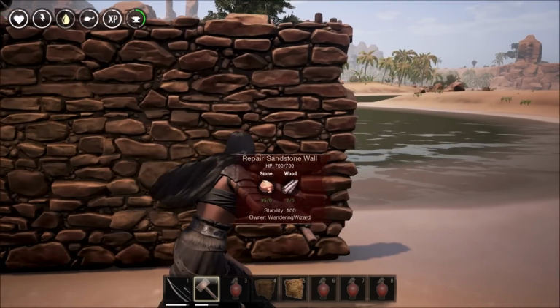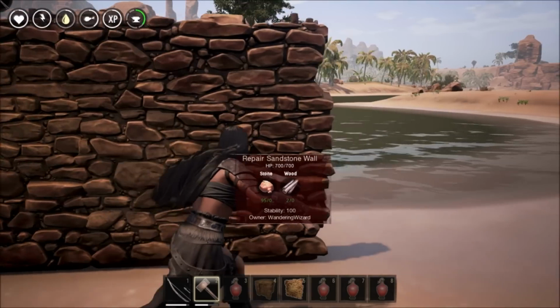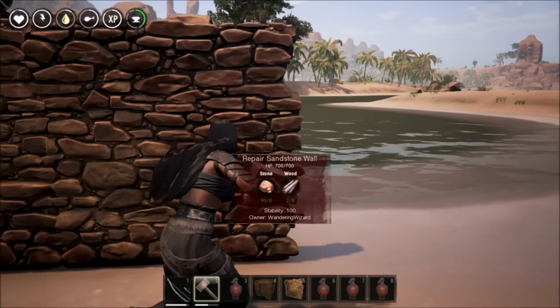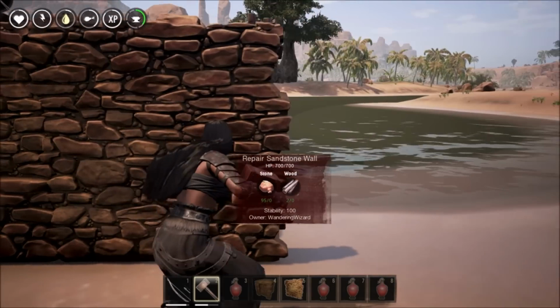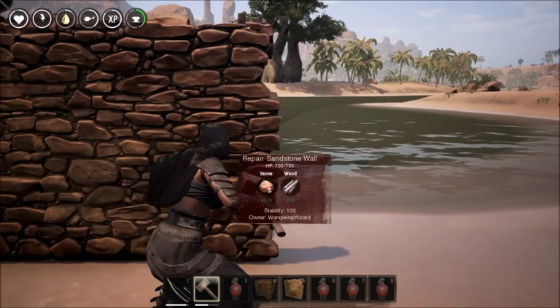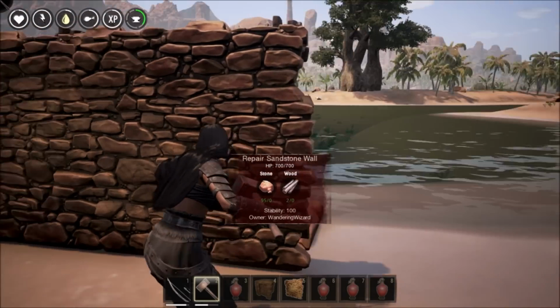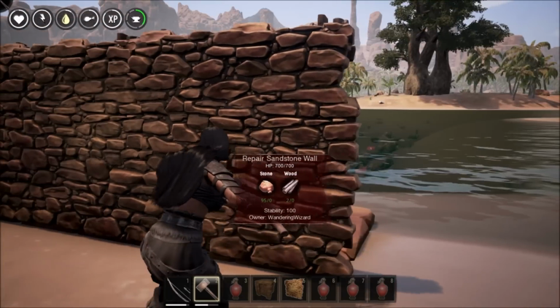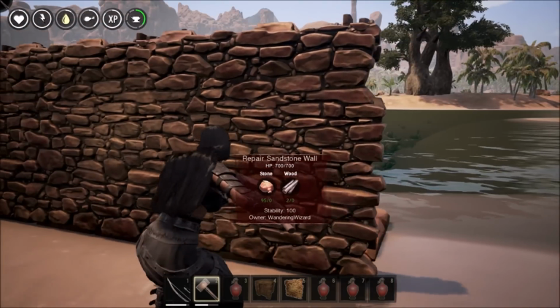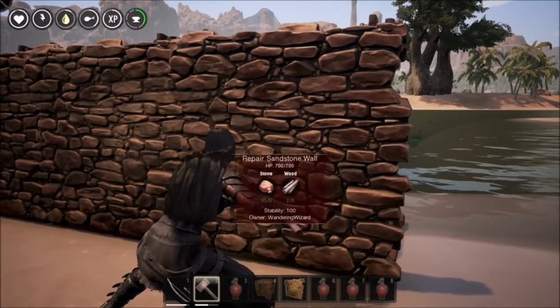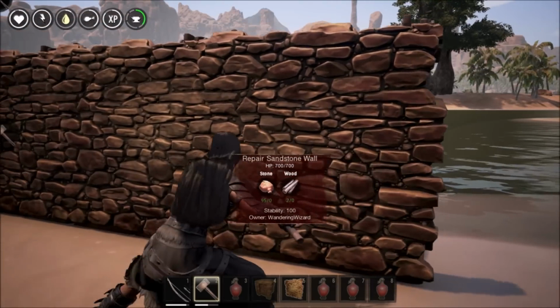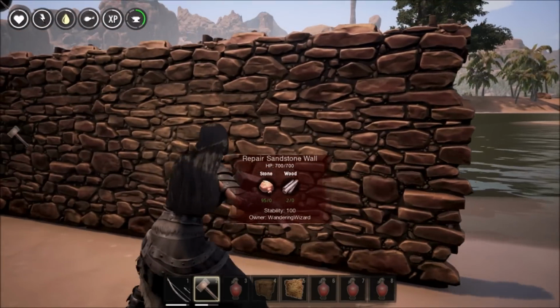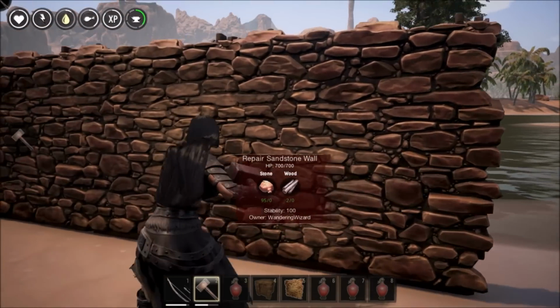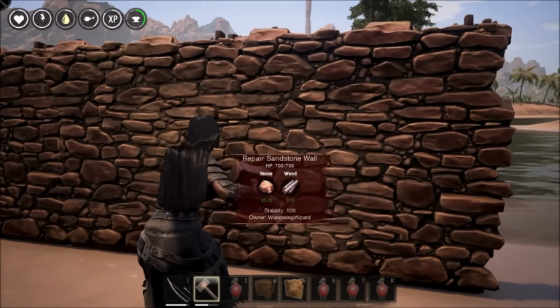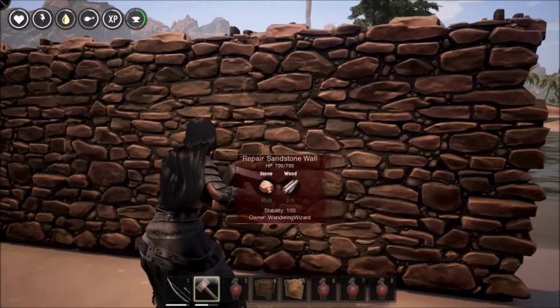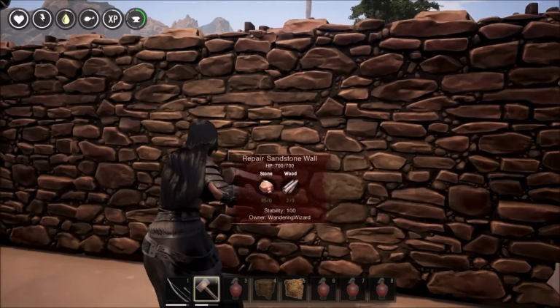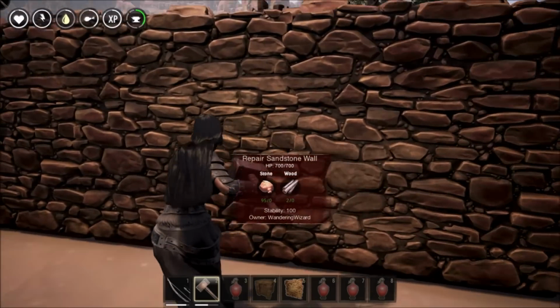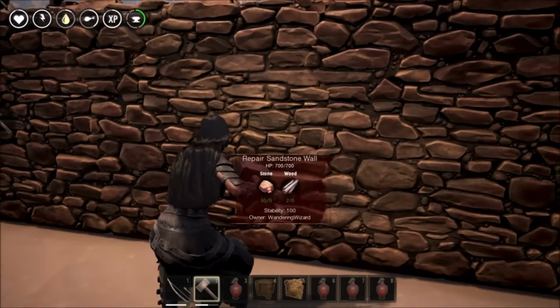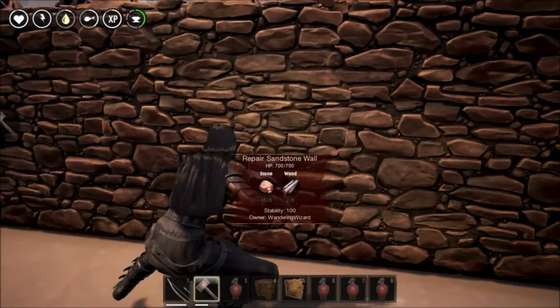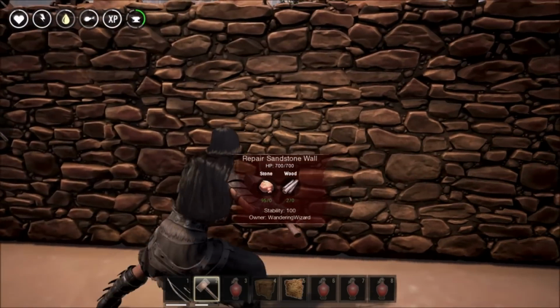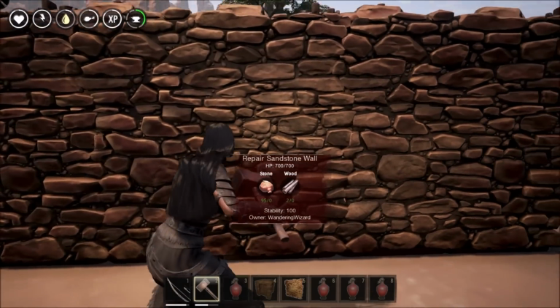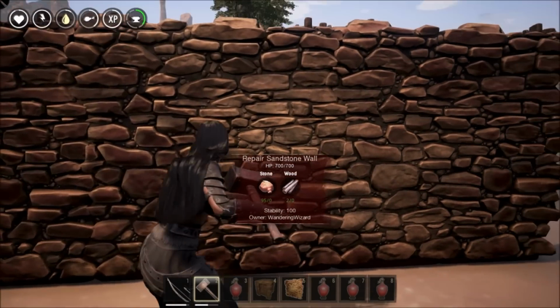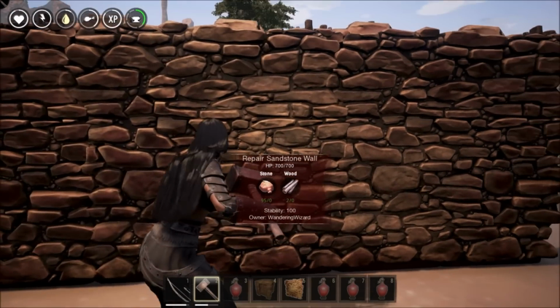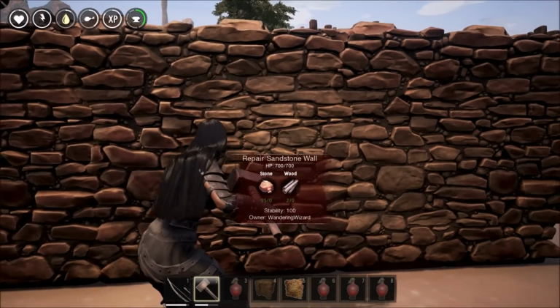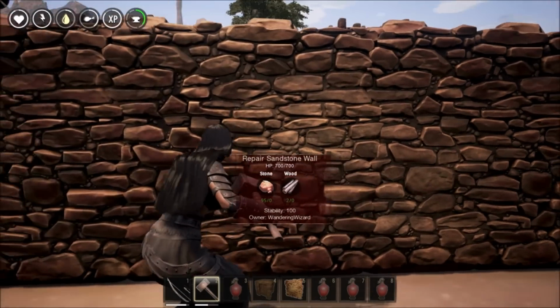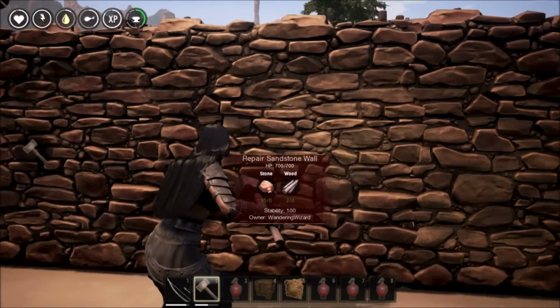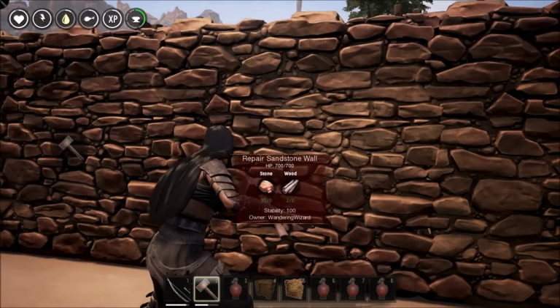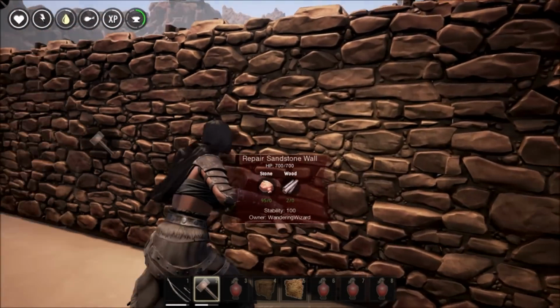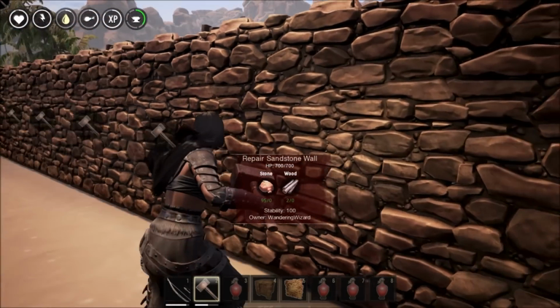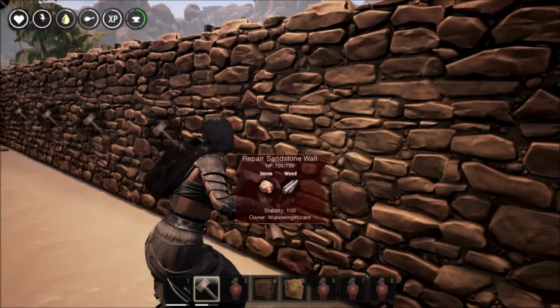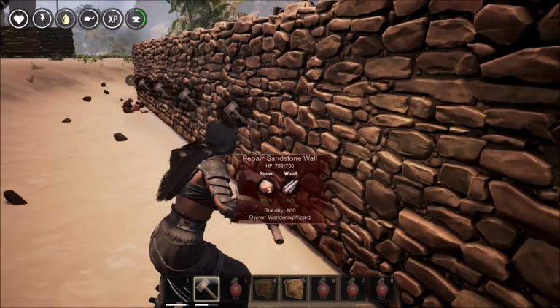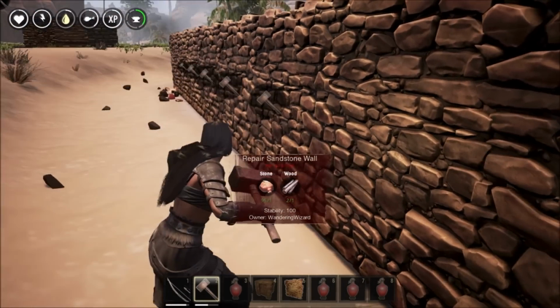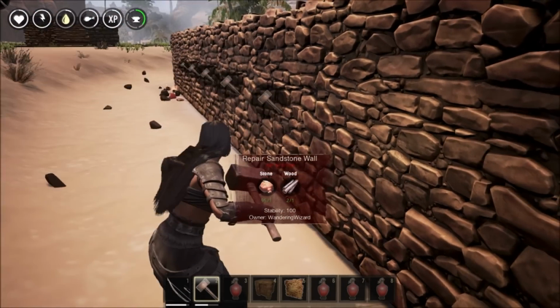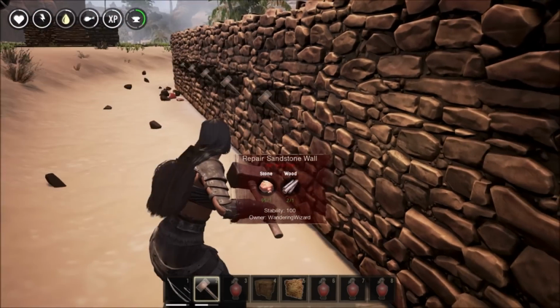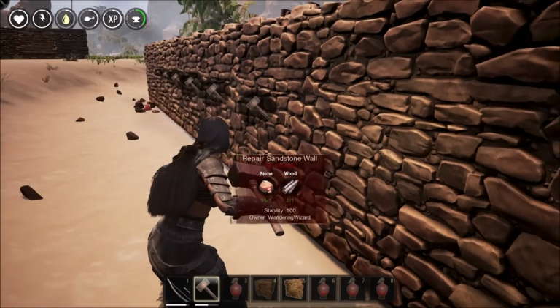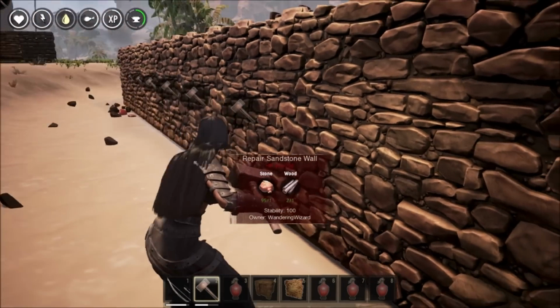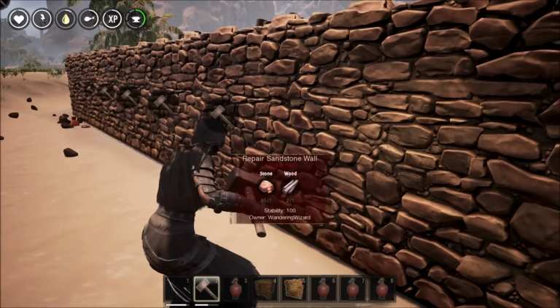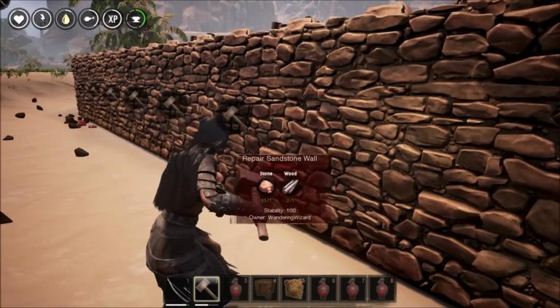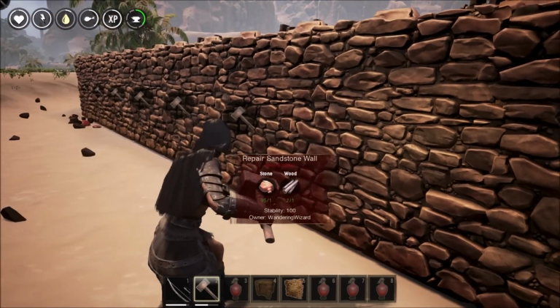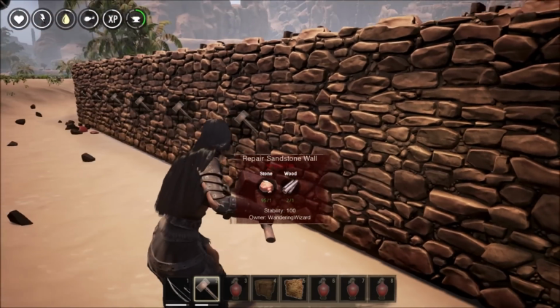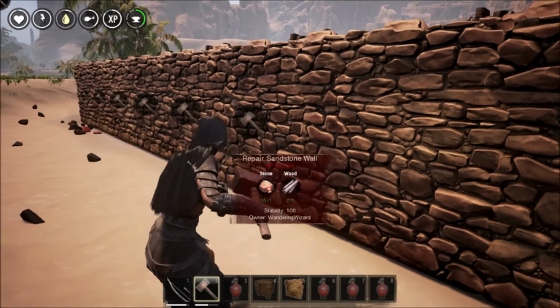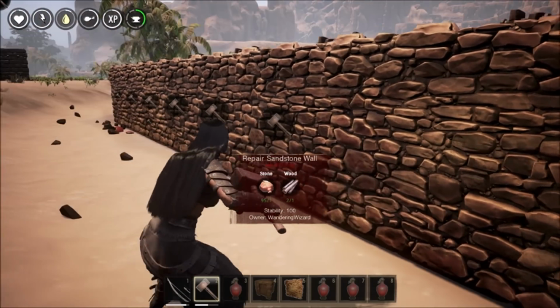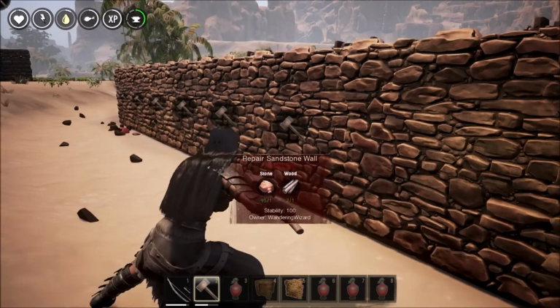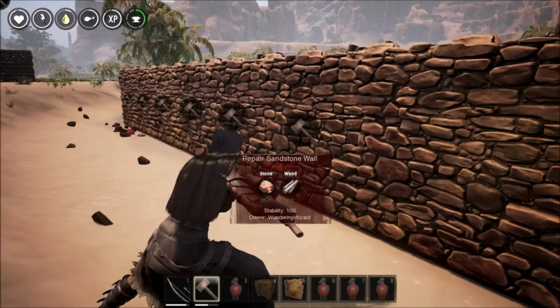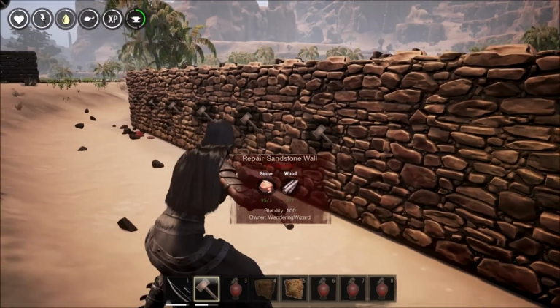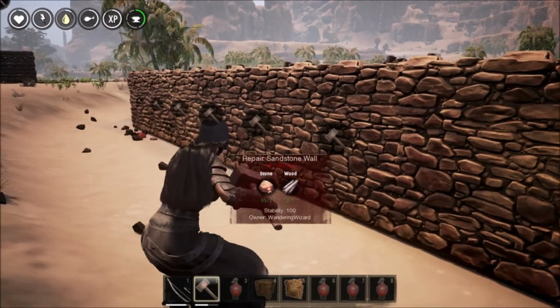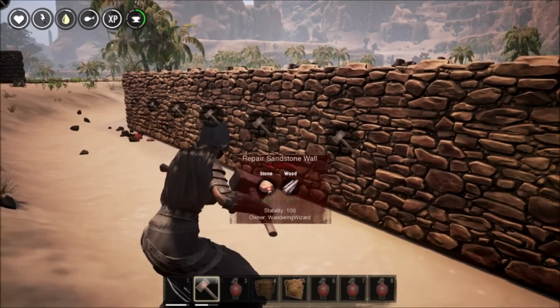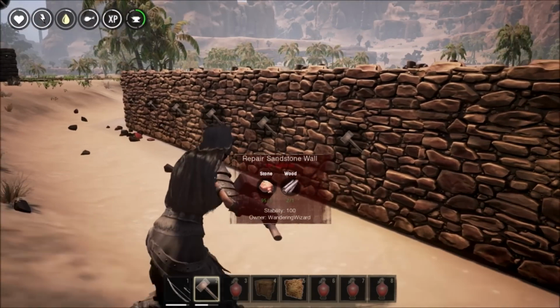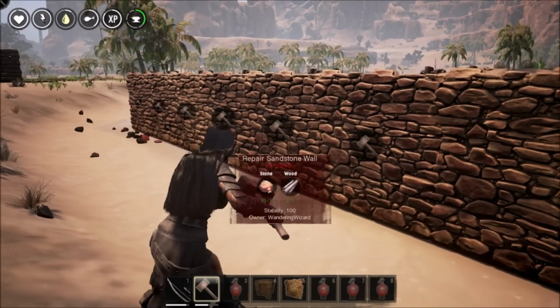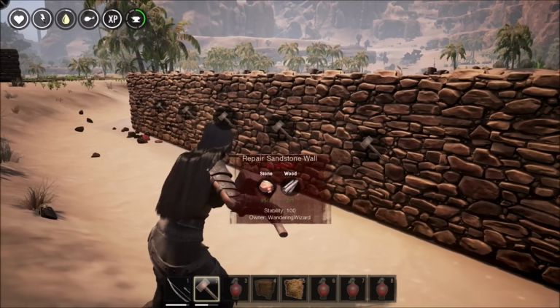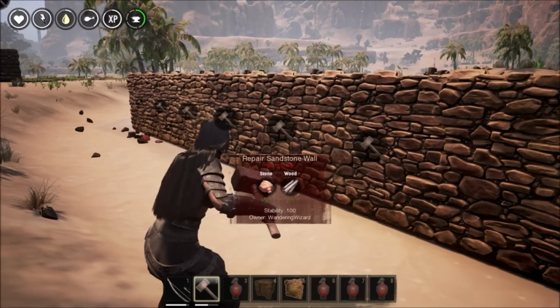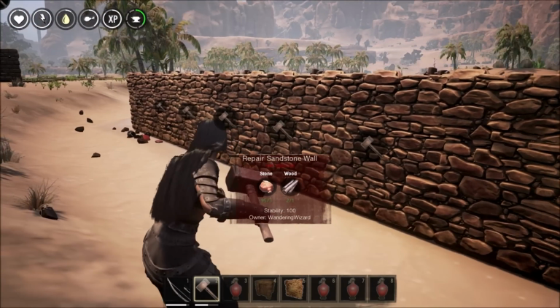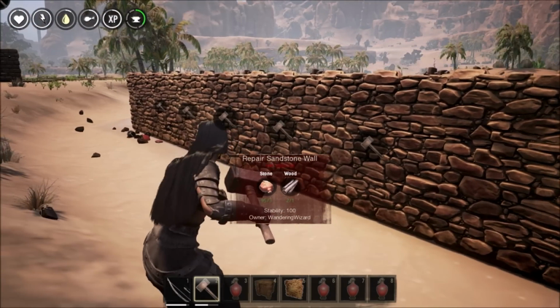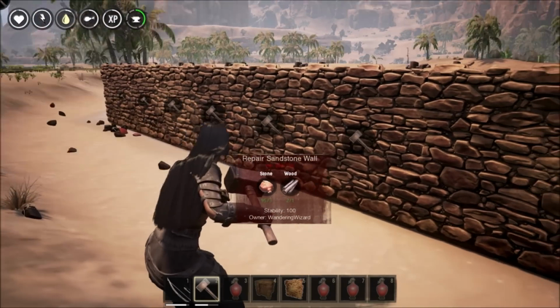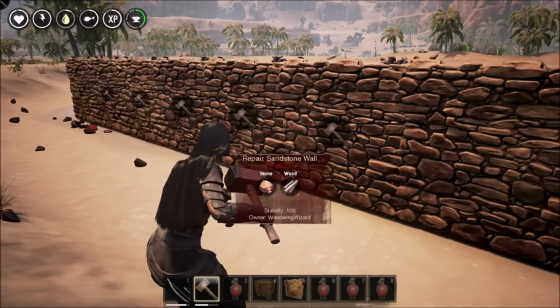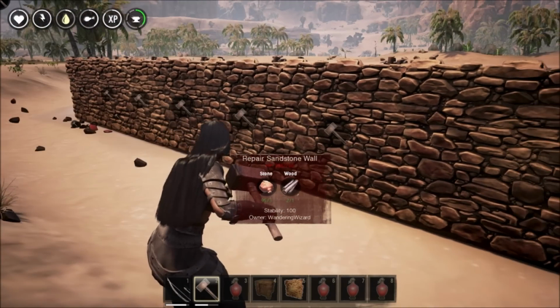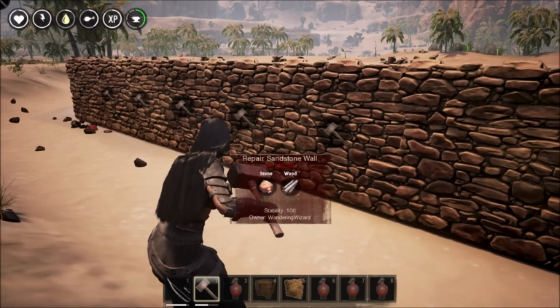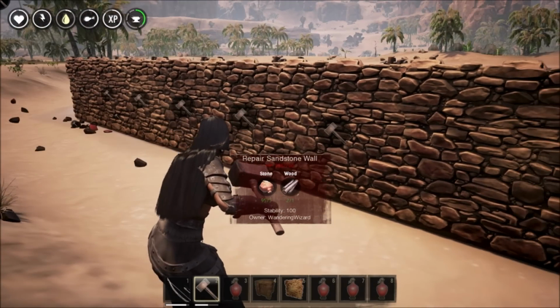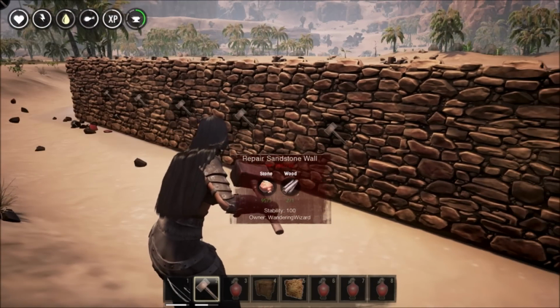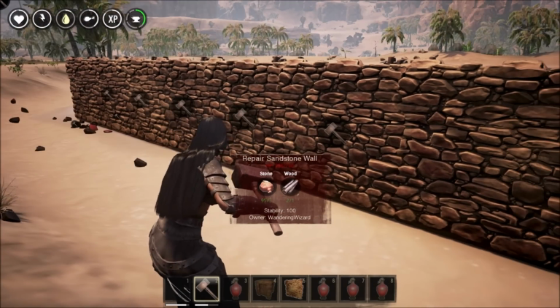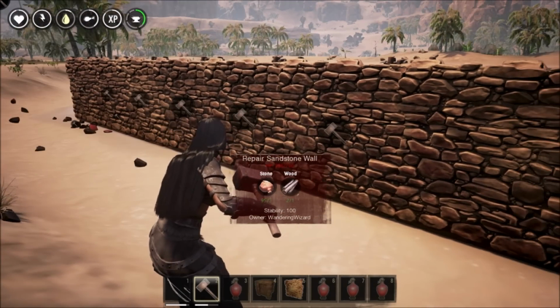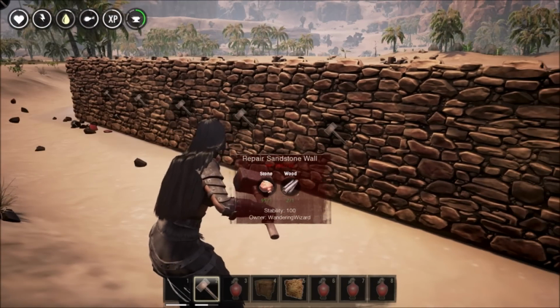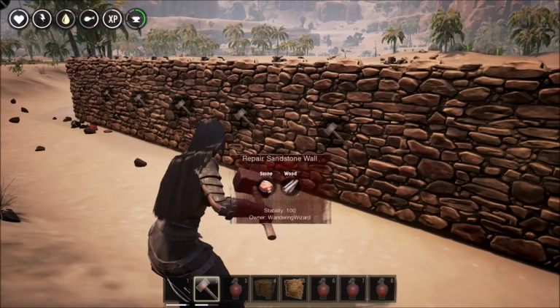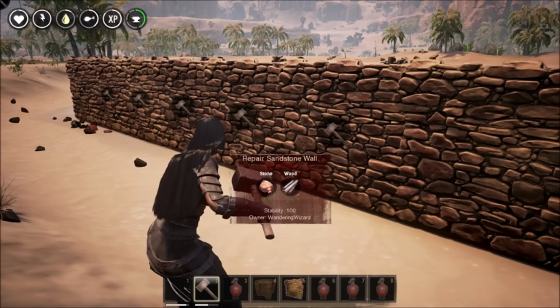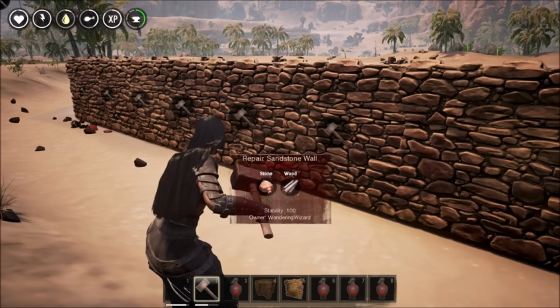When you place an explosive directly in front of a wall, it seems to do very little damage to the foundation unless the foundation is quite high off the ground.